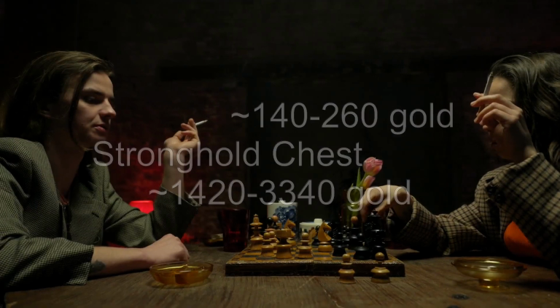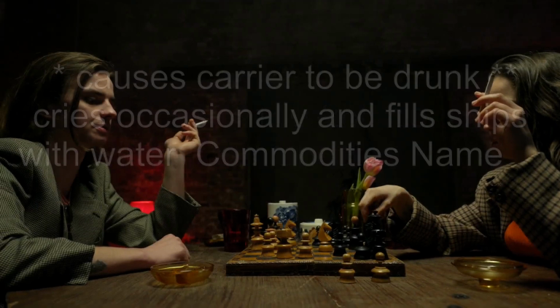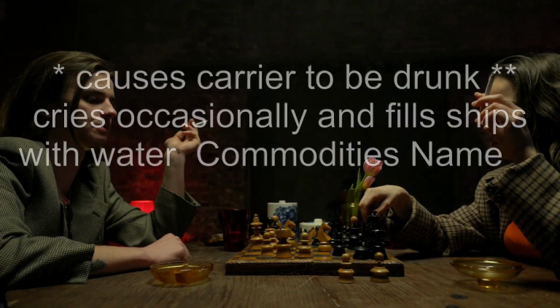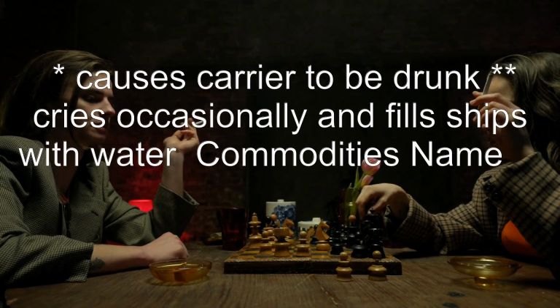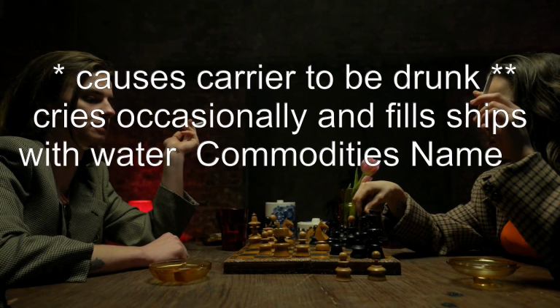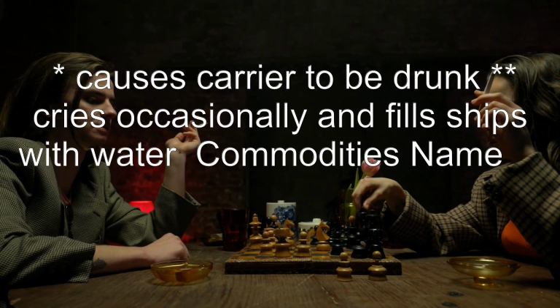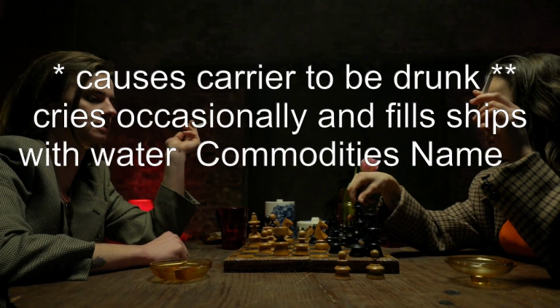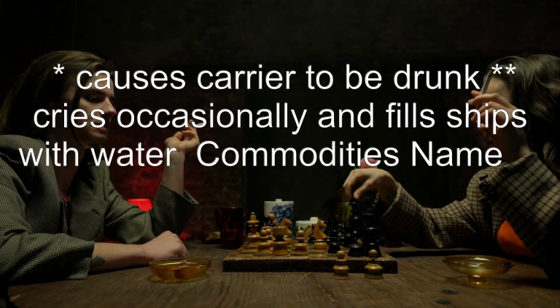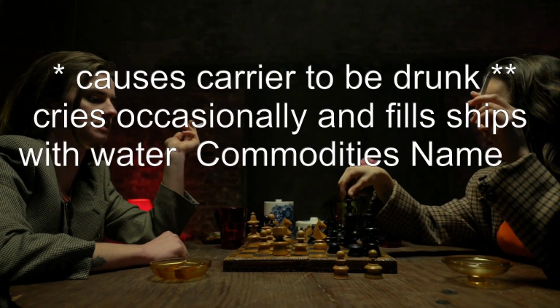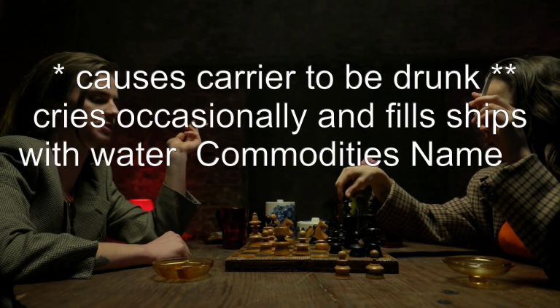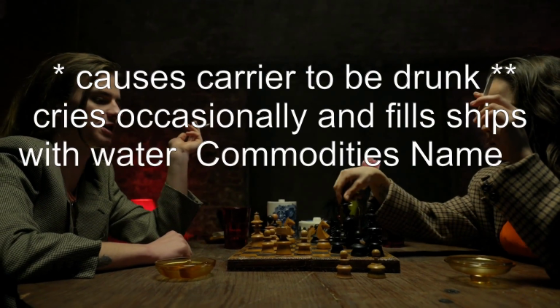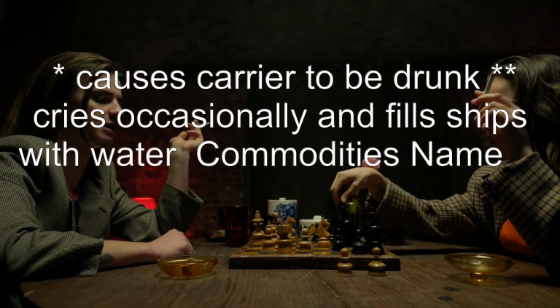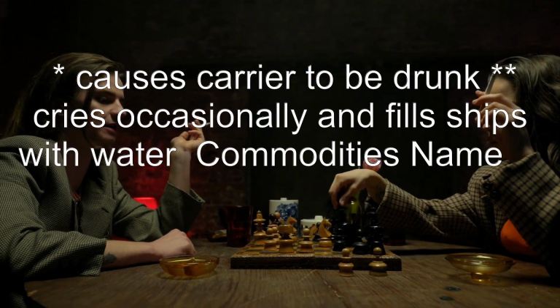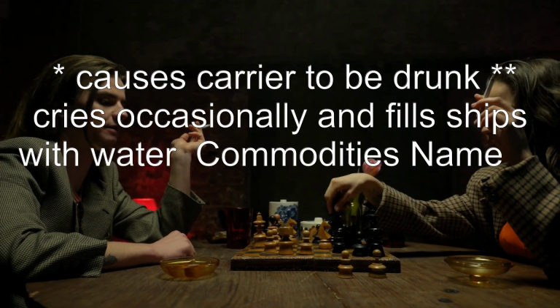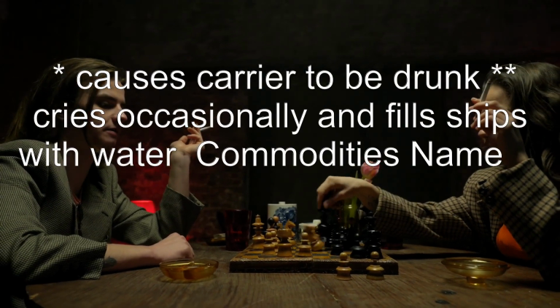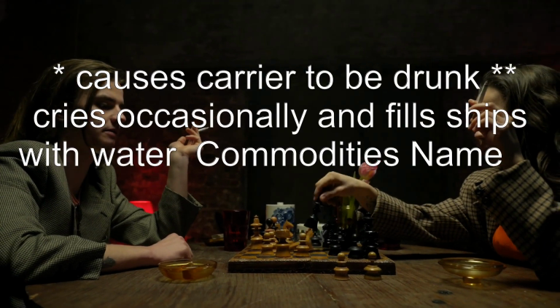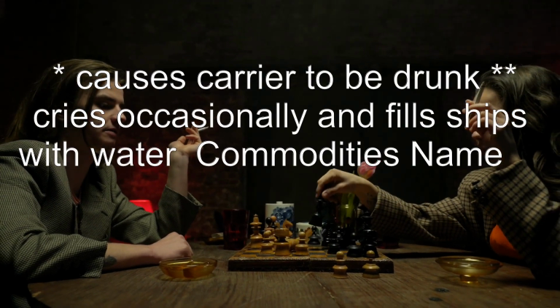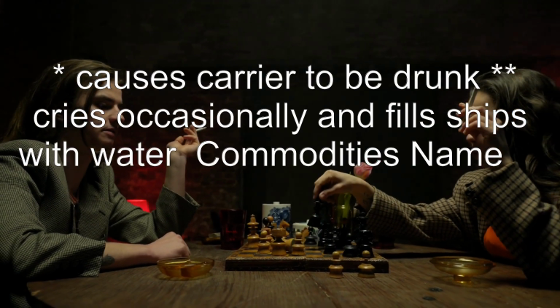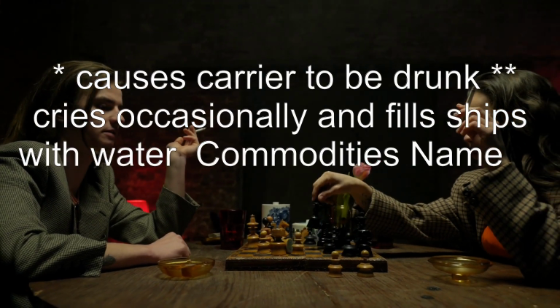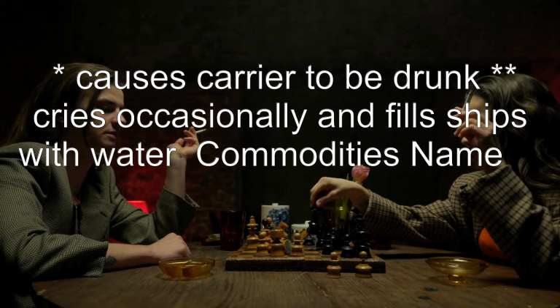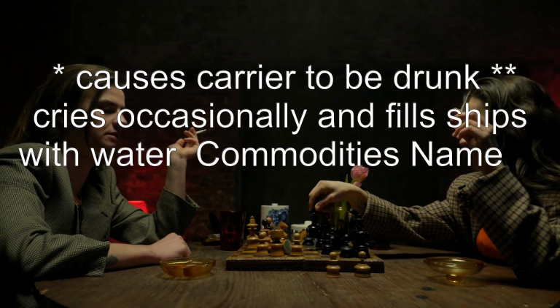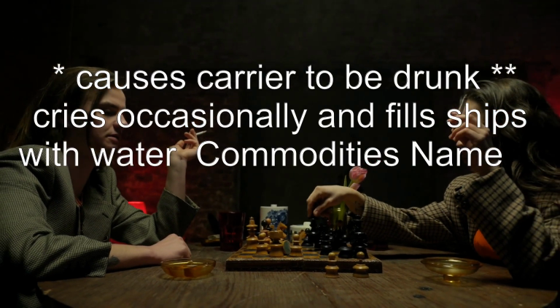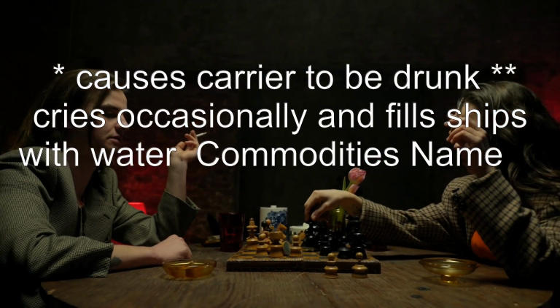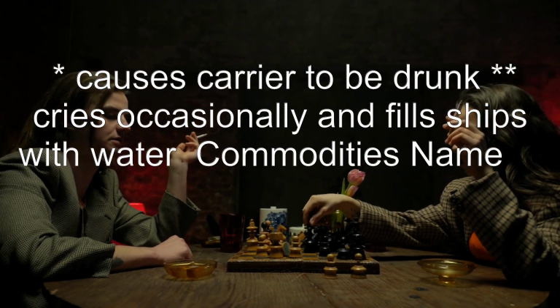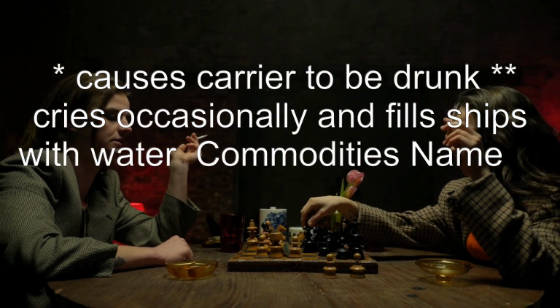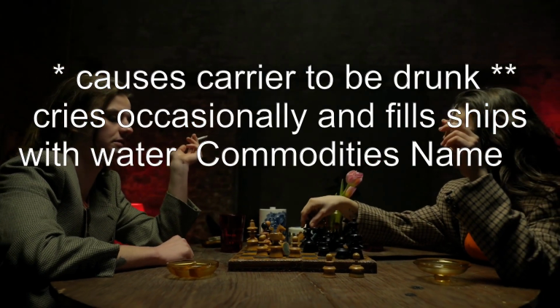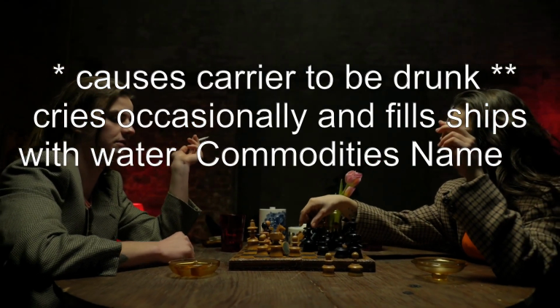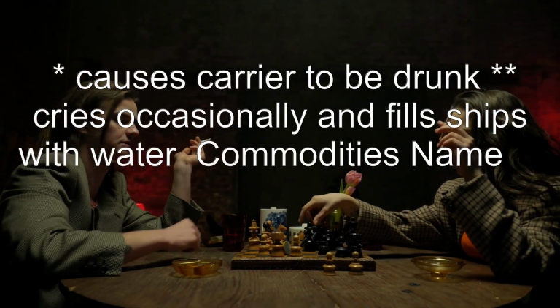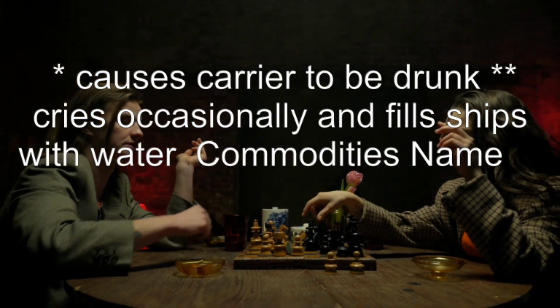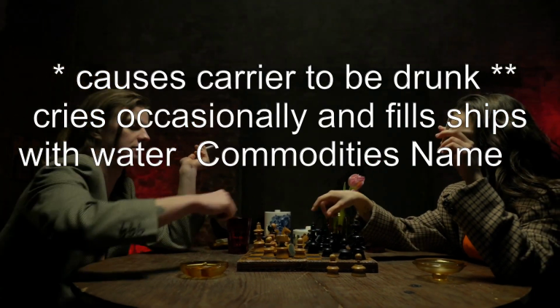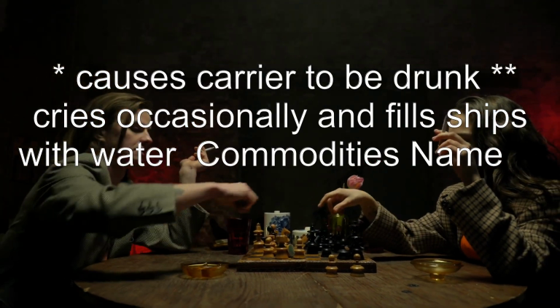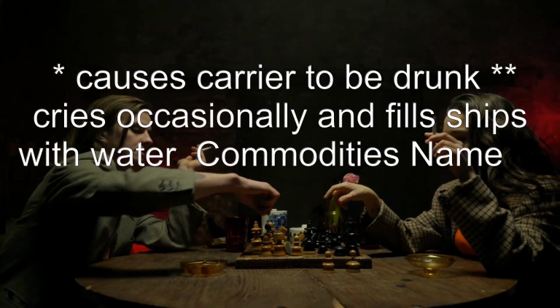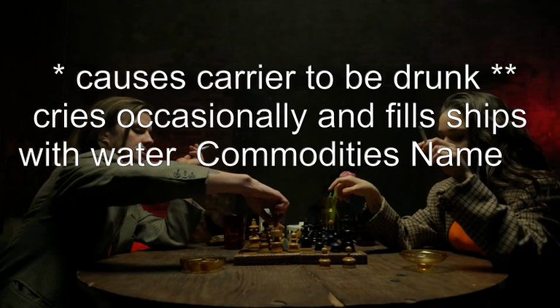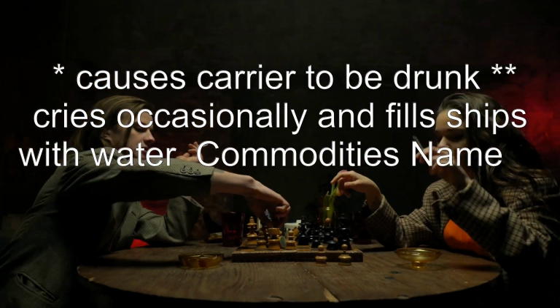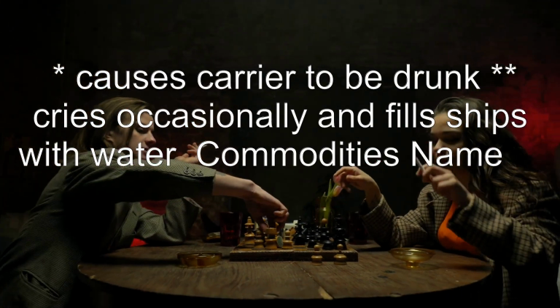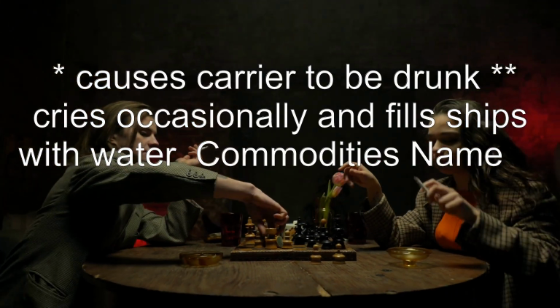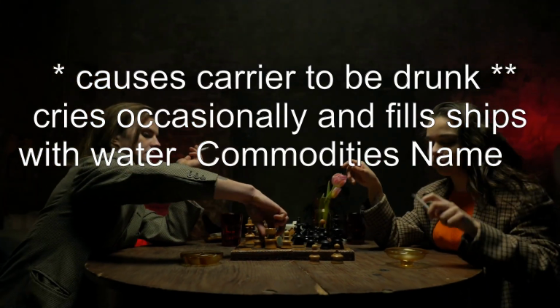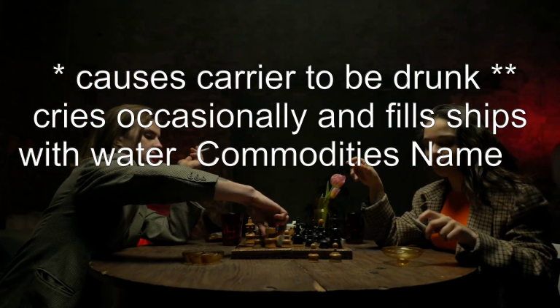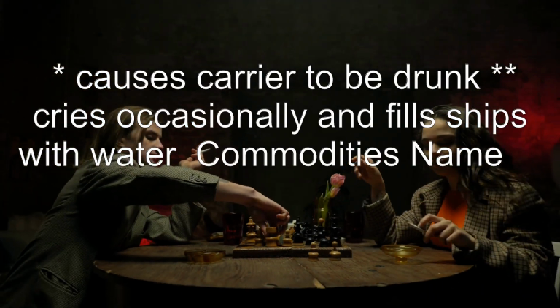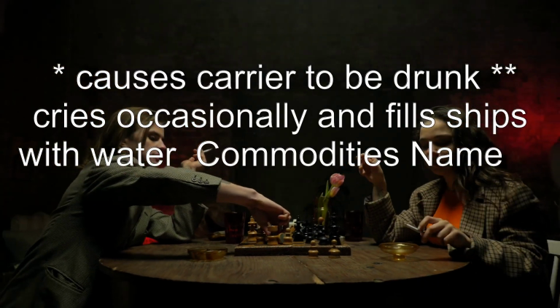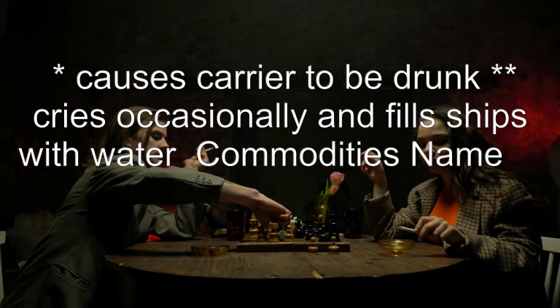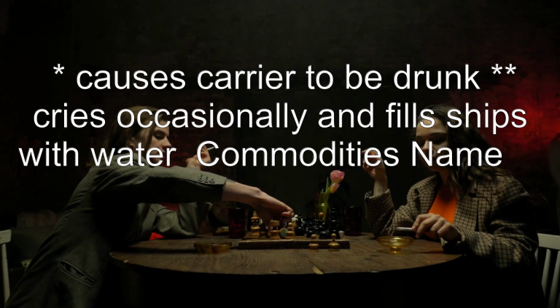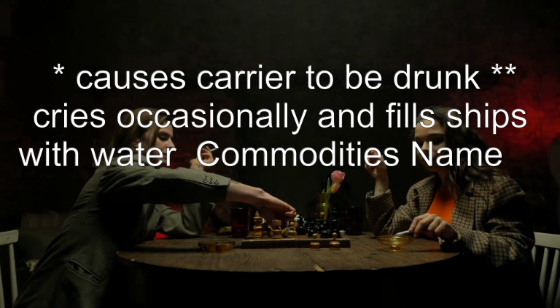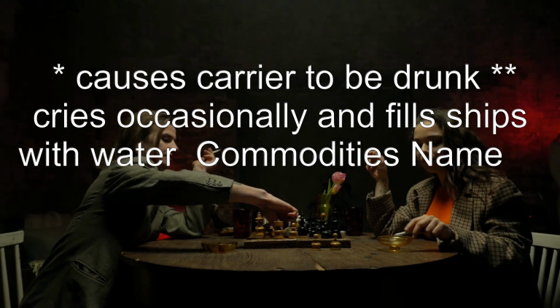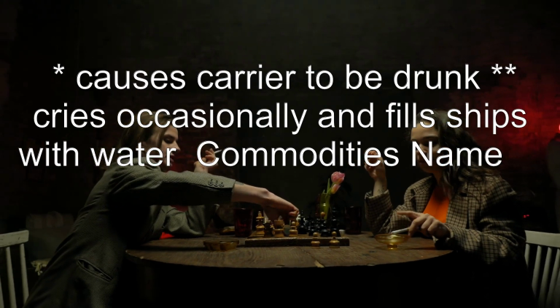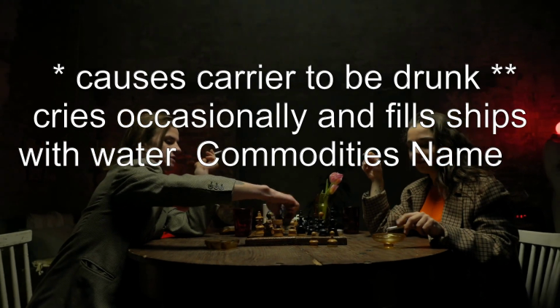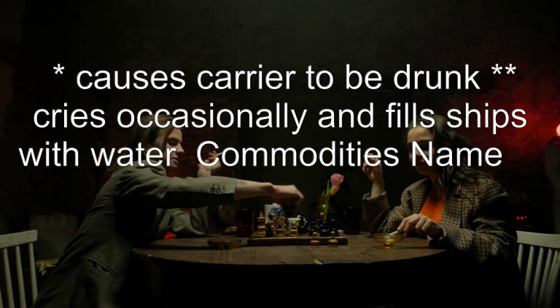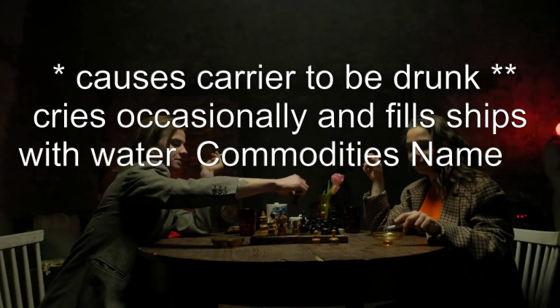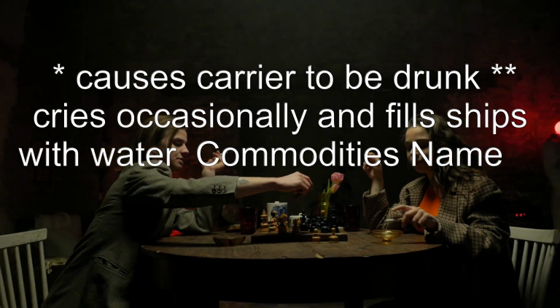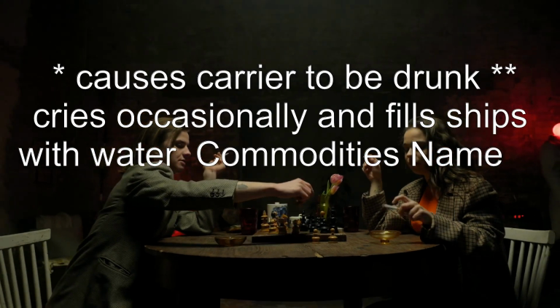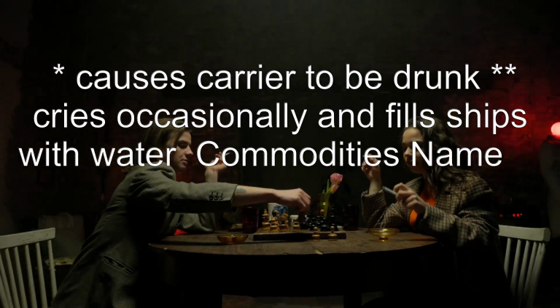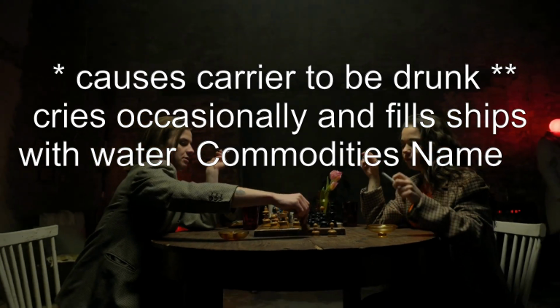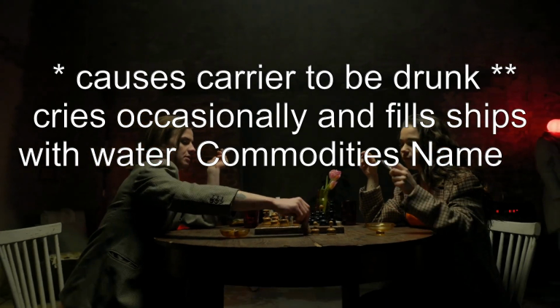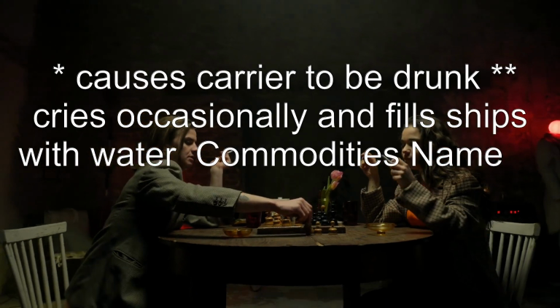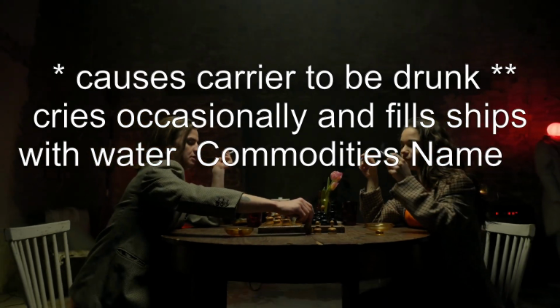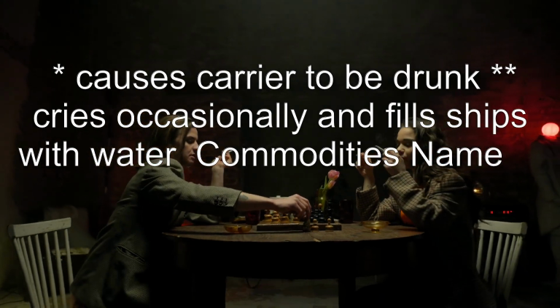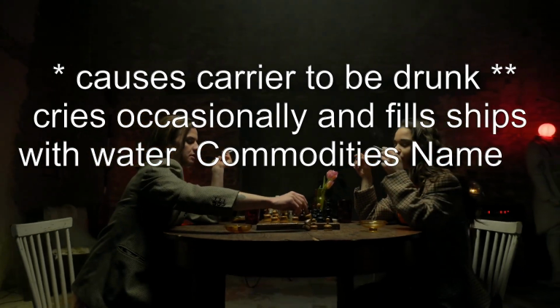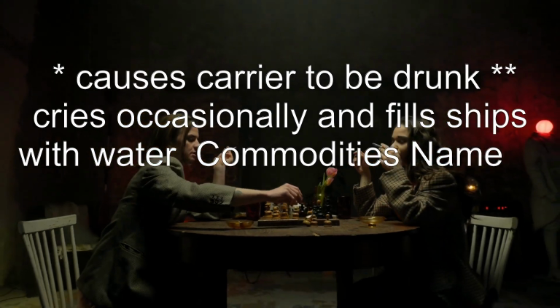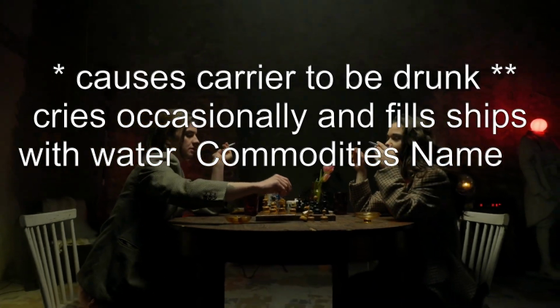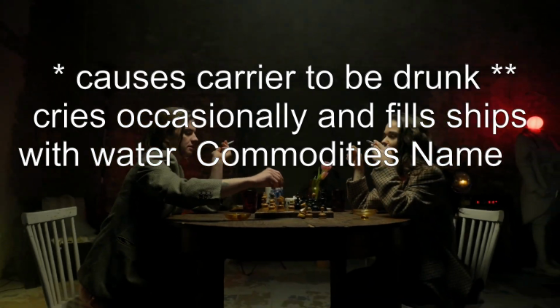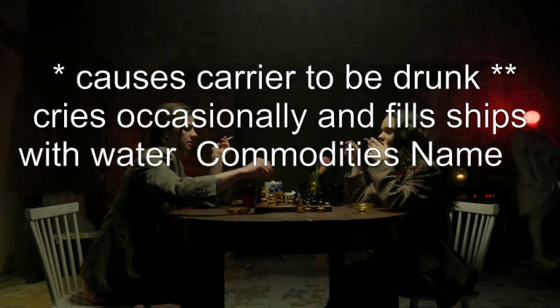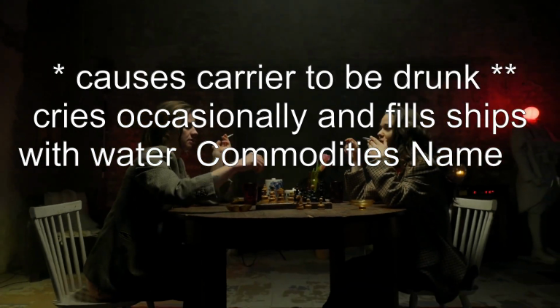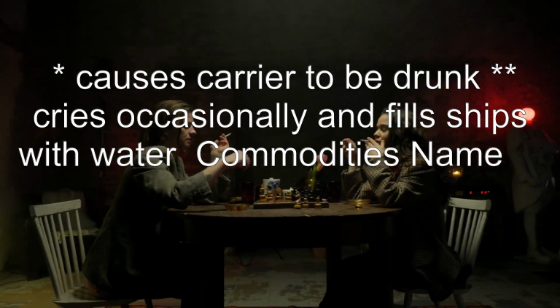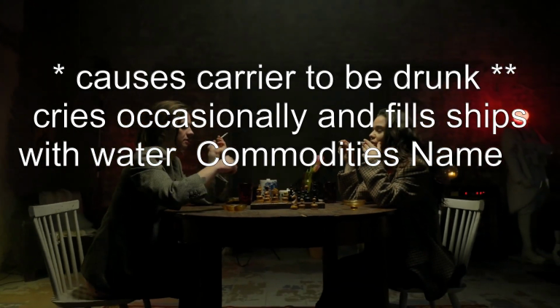Notes: the Chest of 1000 Grogs causes the carrier to become drunk, and the Chest of Sorrows cries occasionally and fills ships with water.